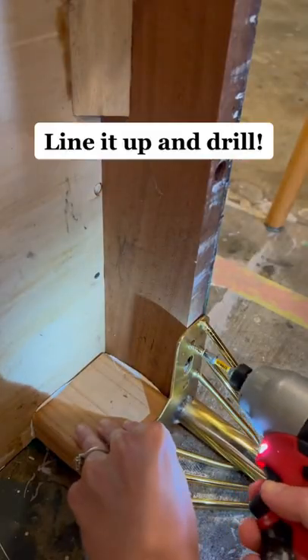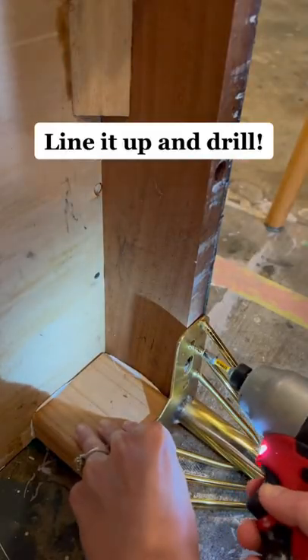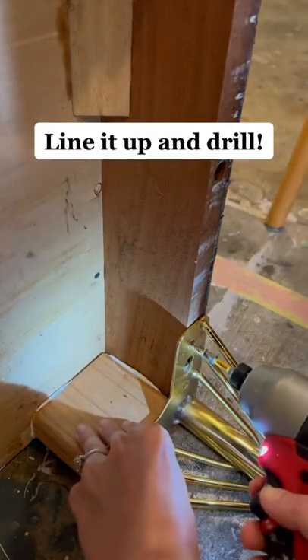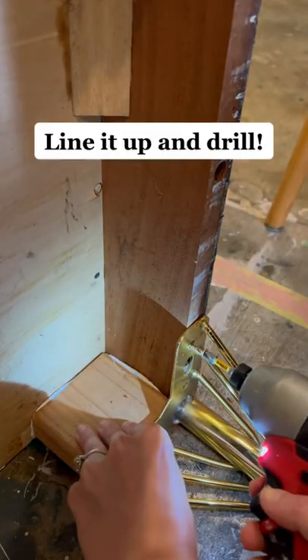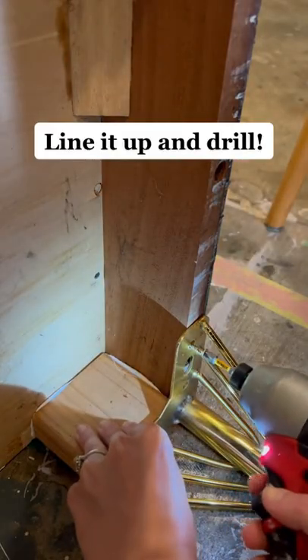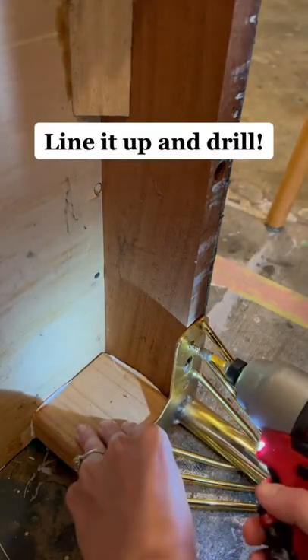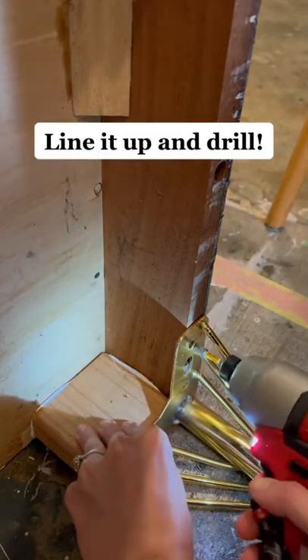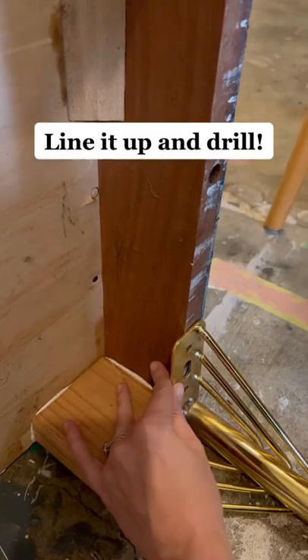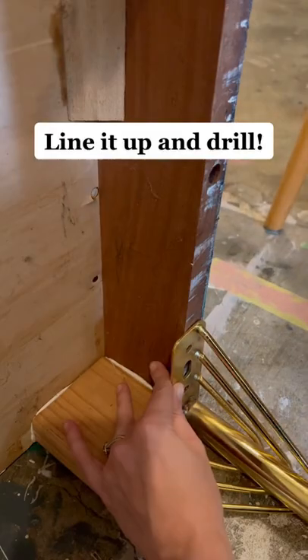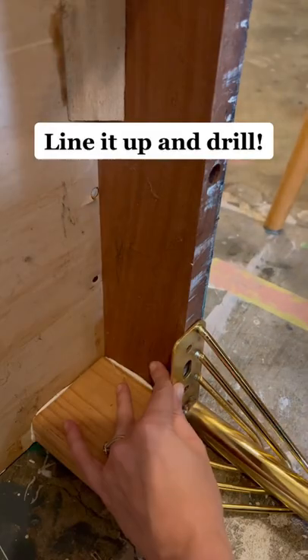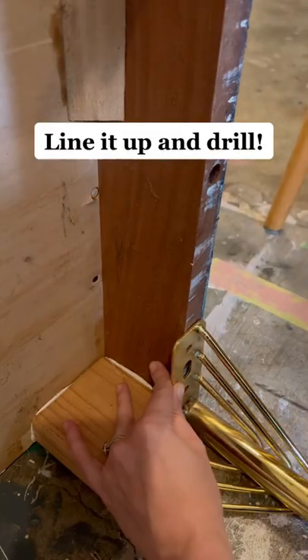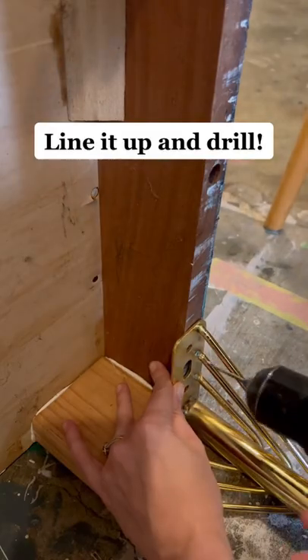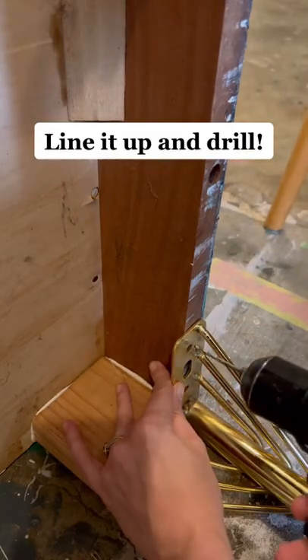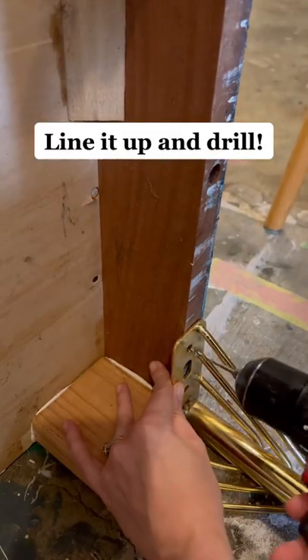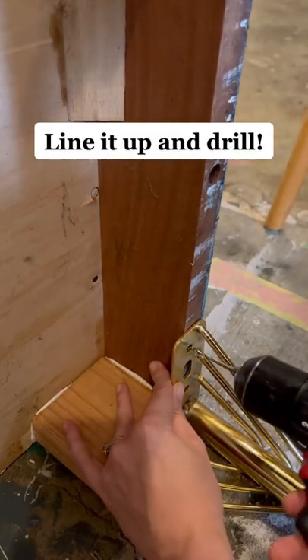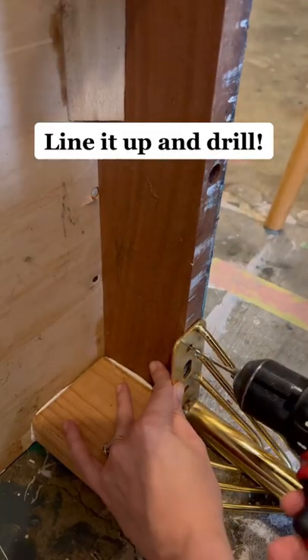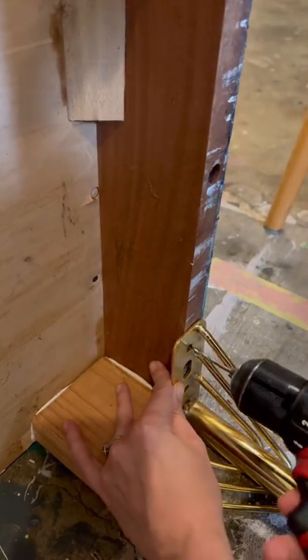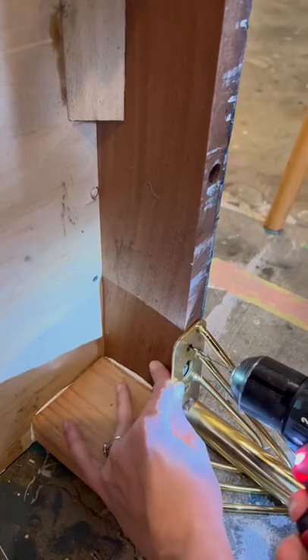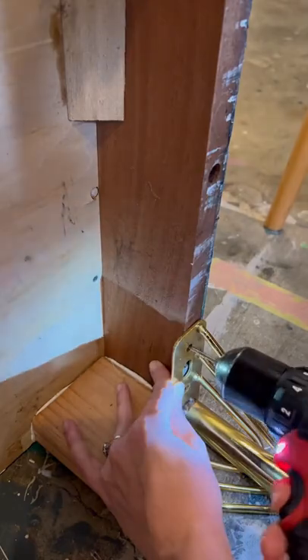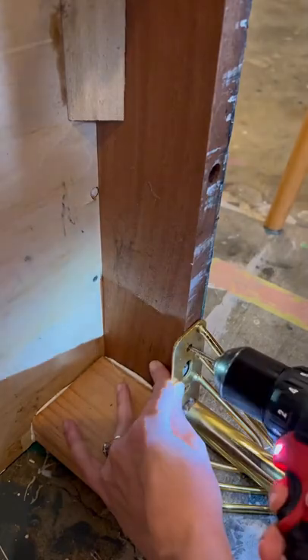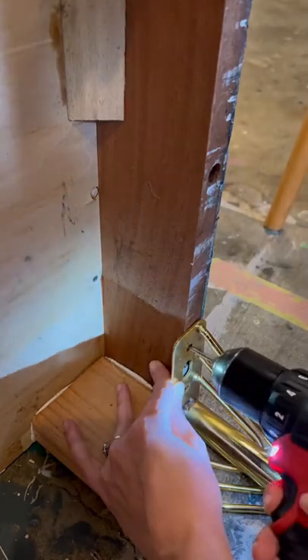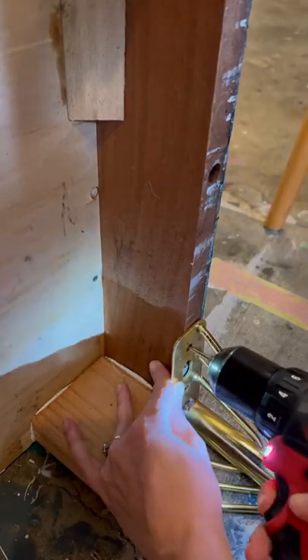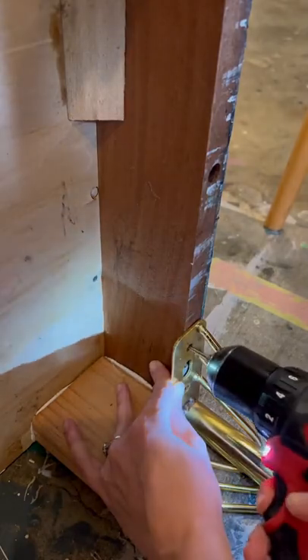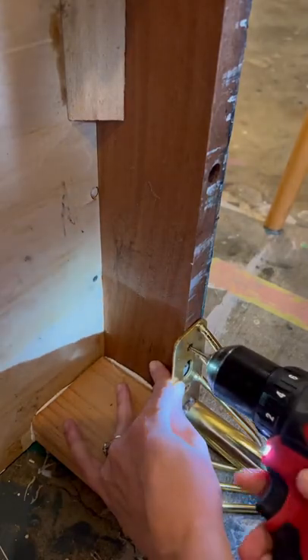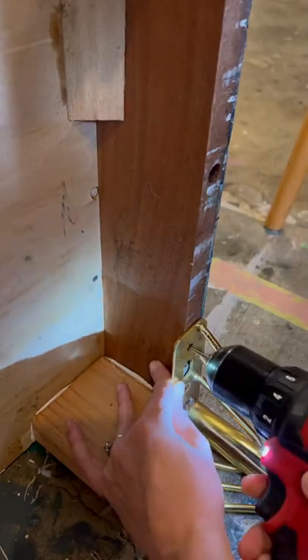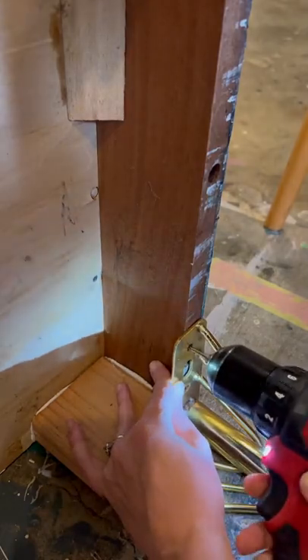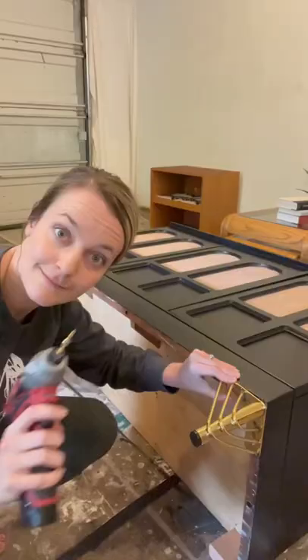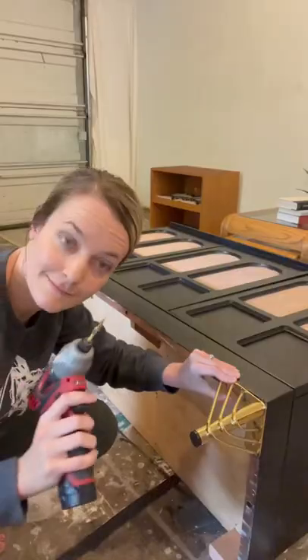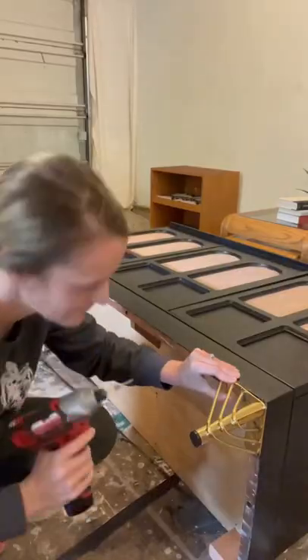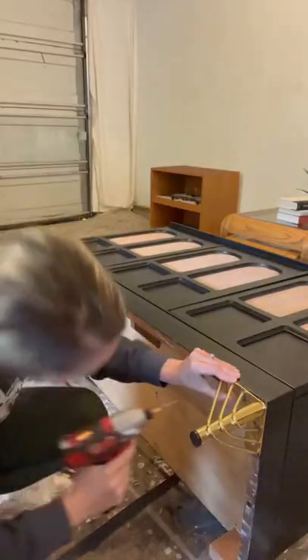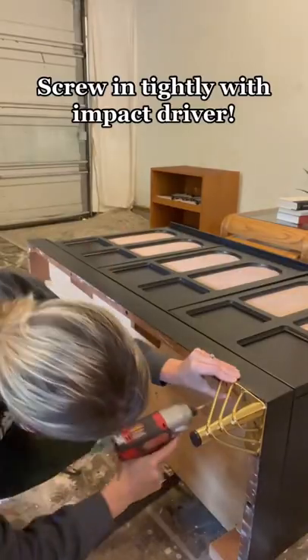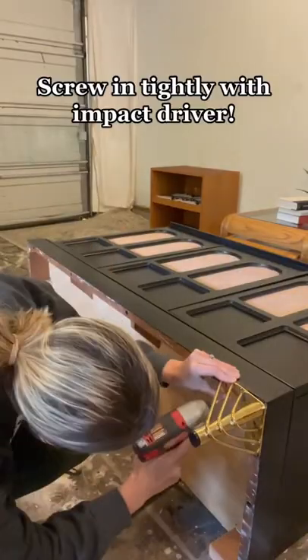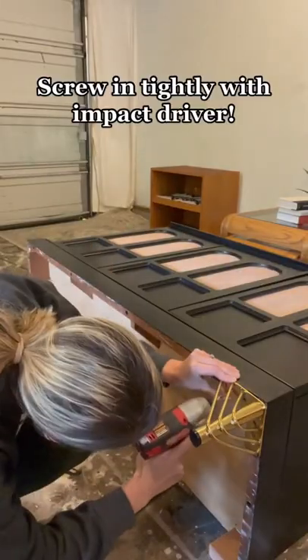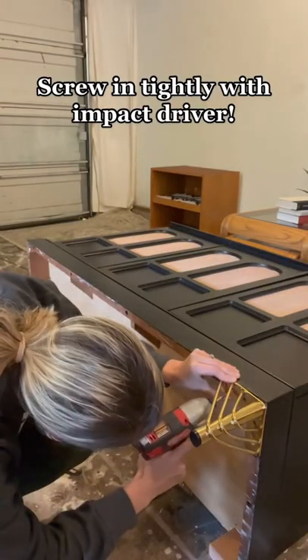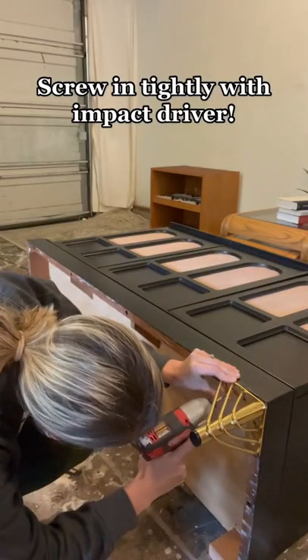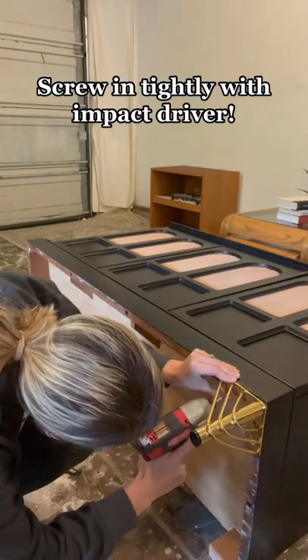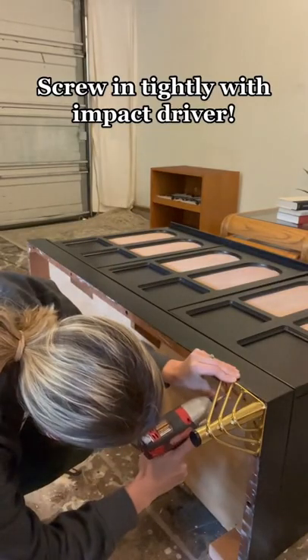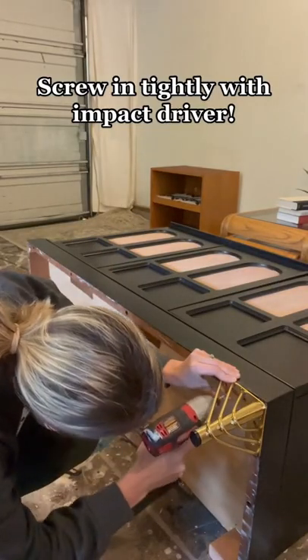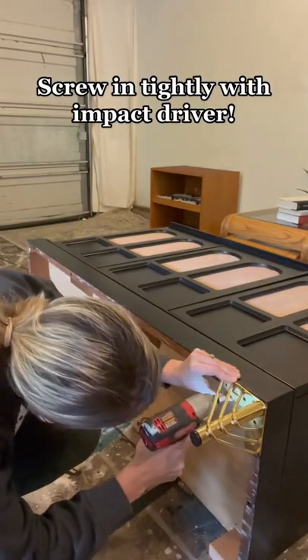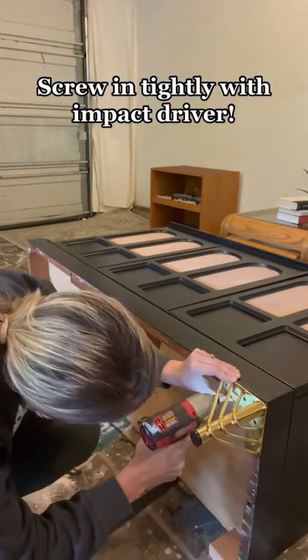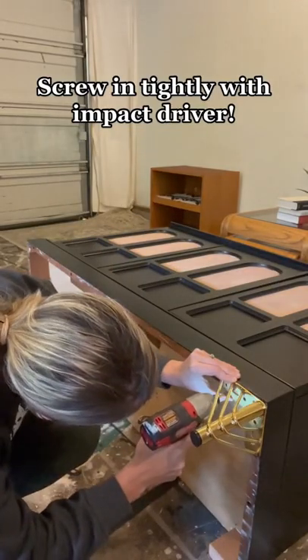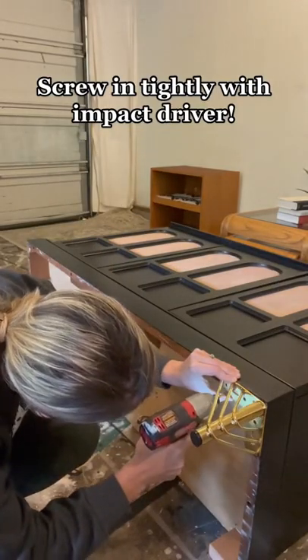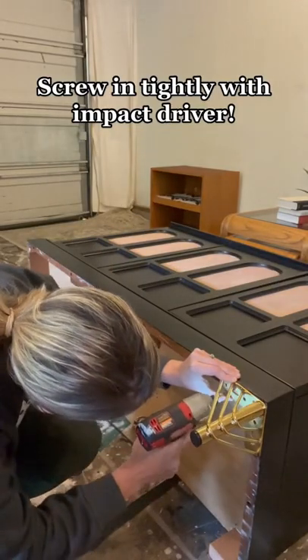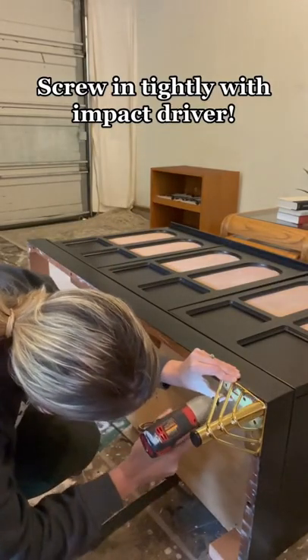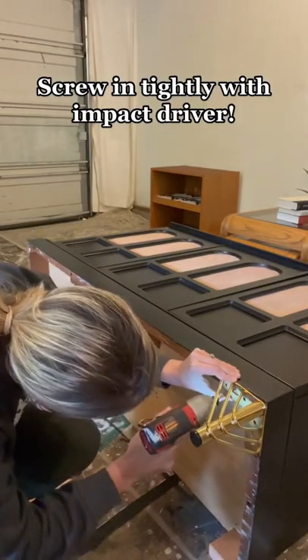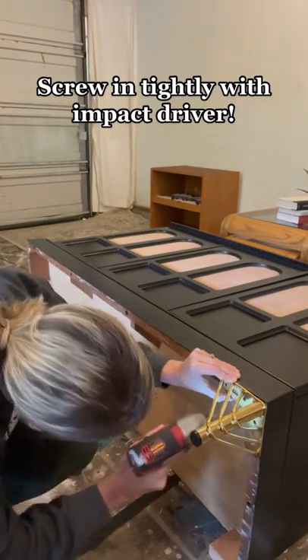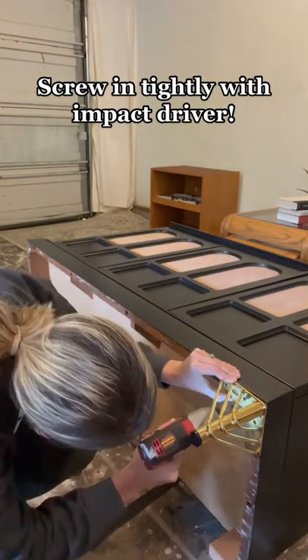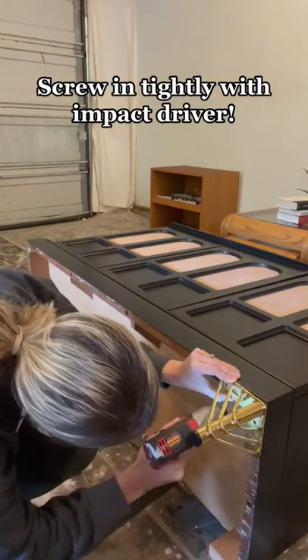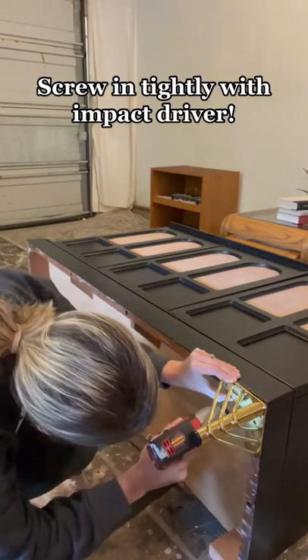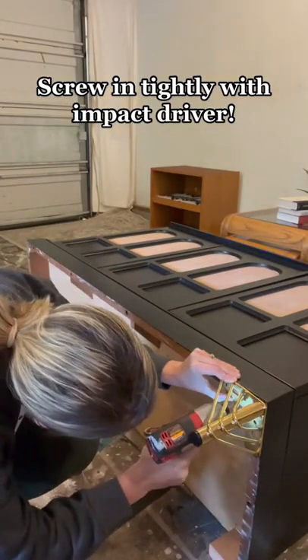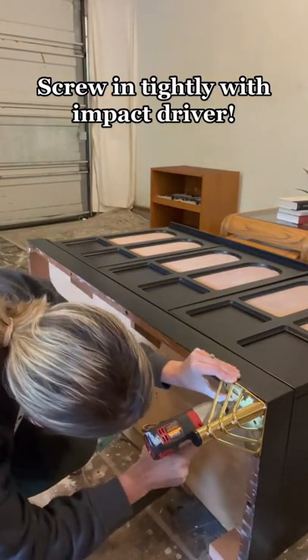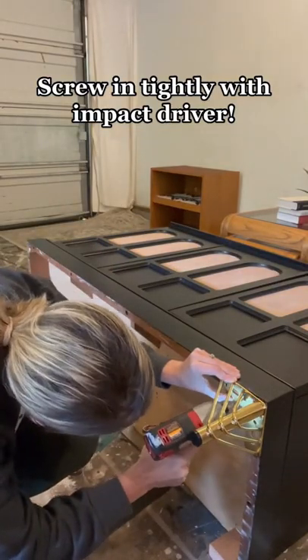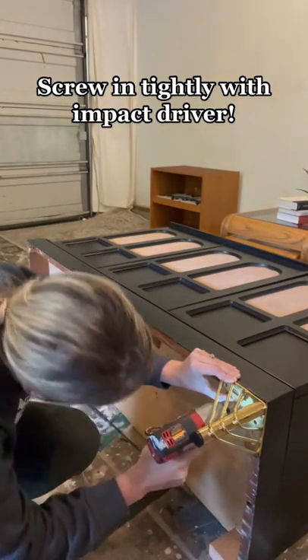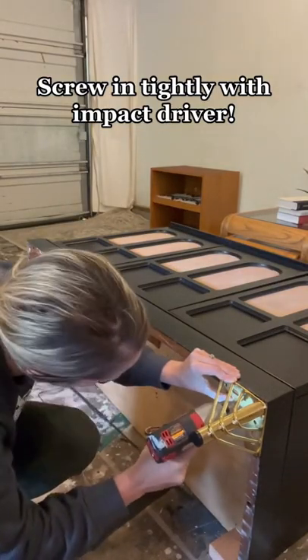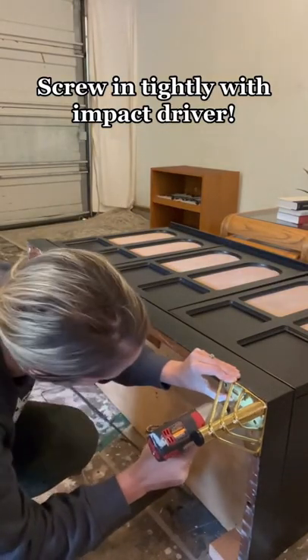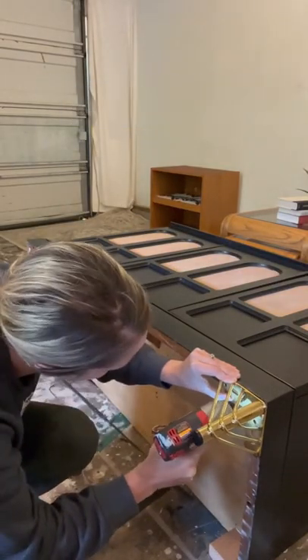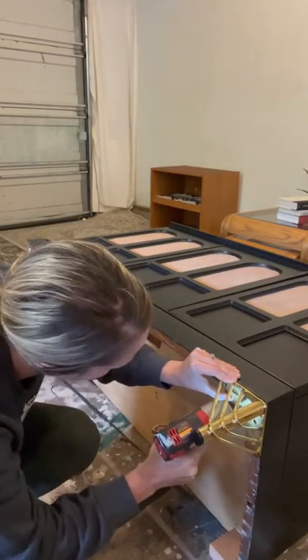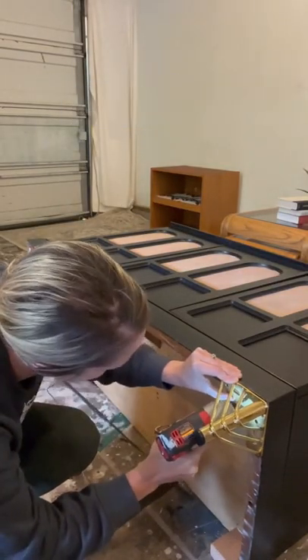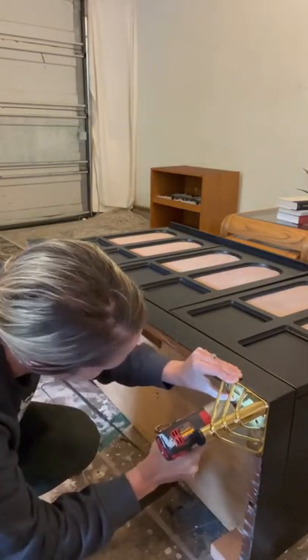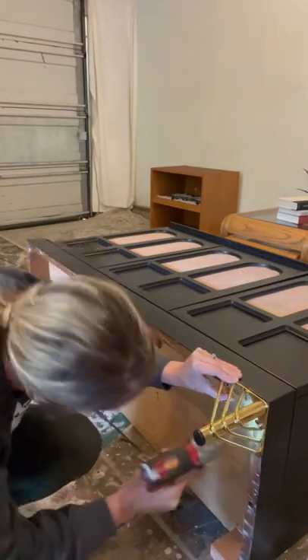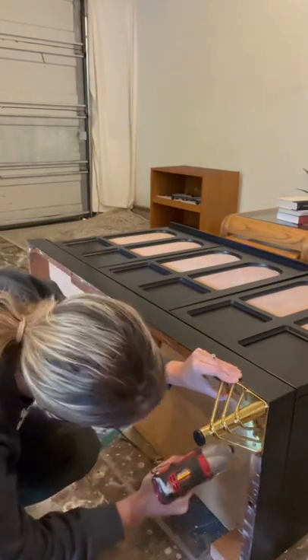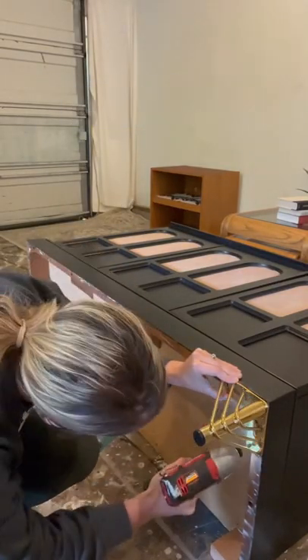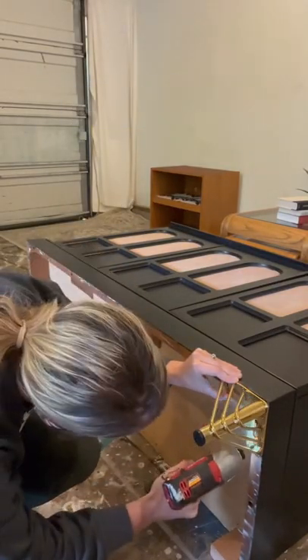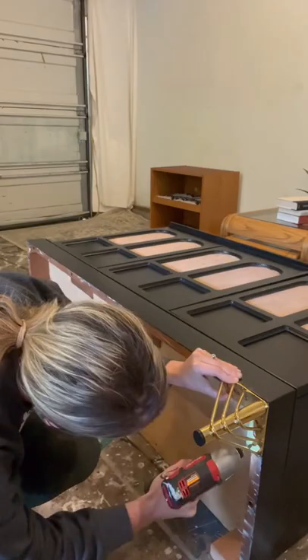Just line up the legs really good. You can drill directly in, or just draw in the holes of the guide. Now use your impact driver and screw it in as tightly as you can.